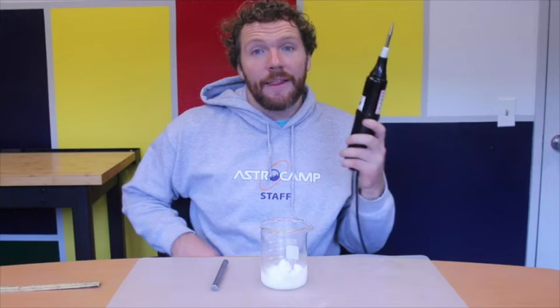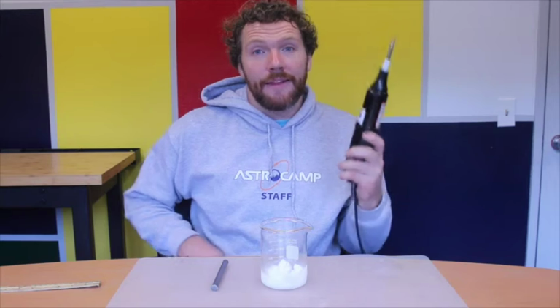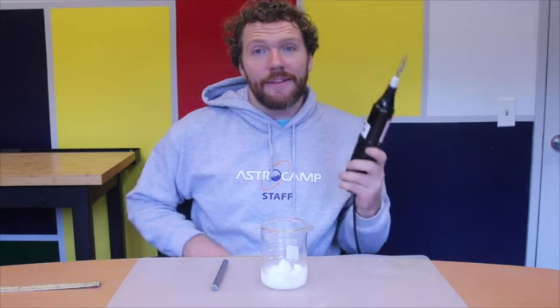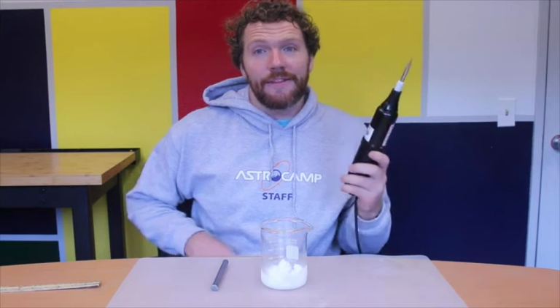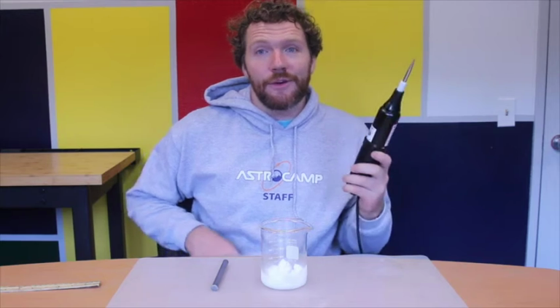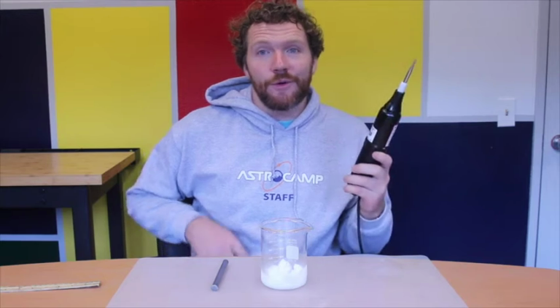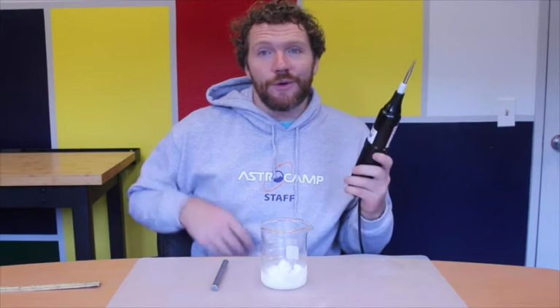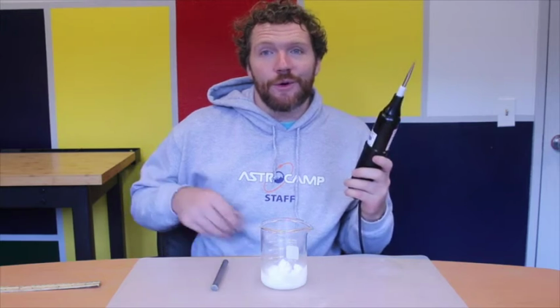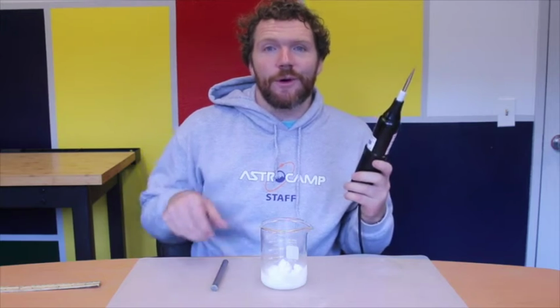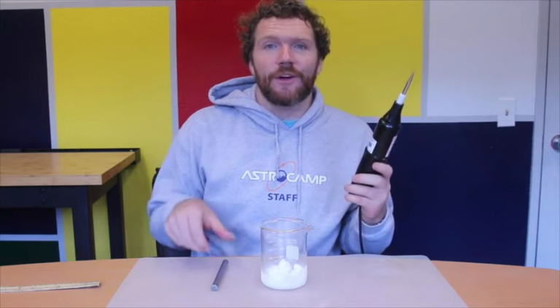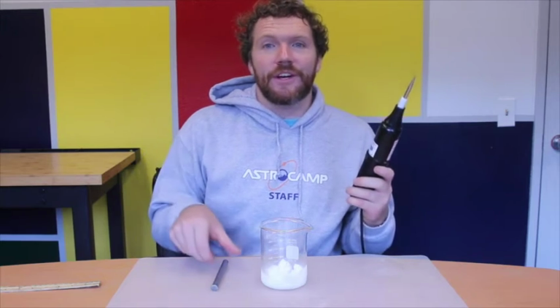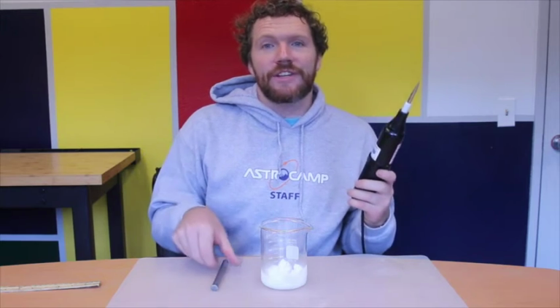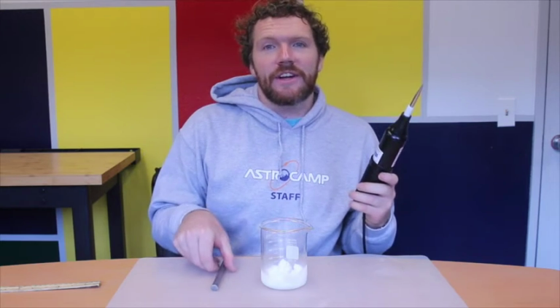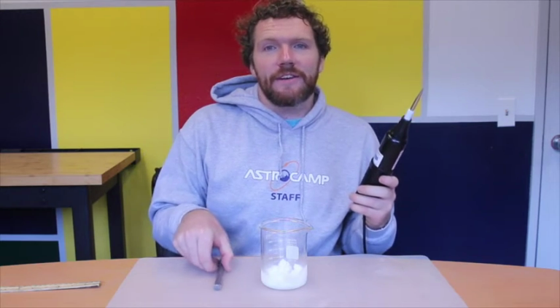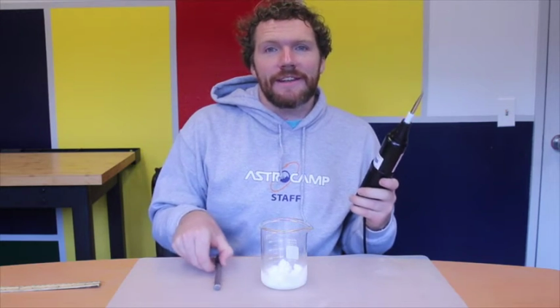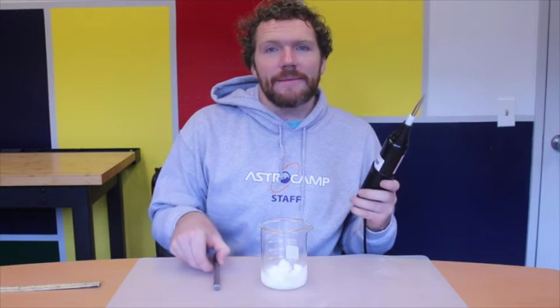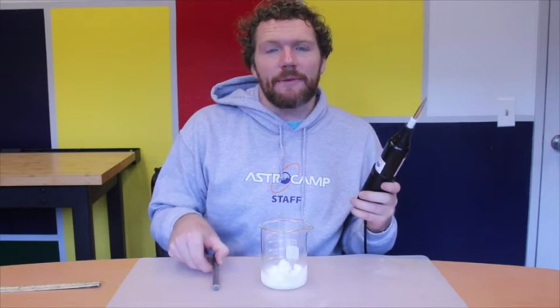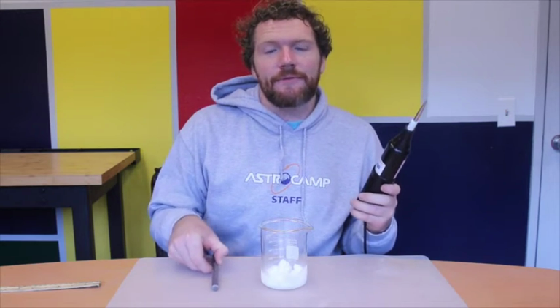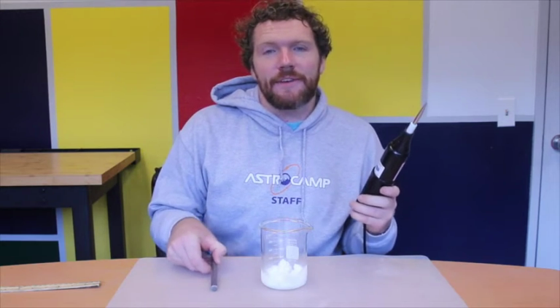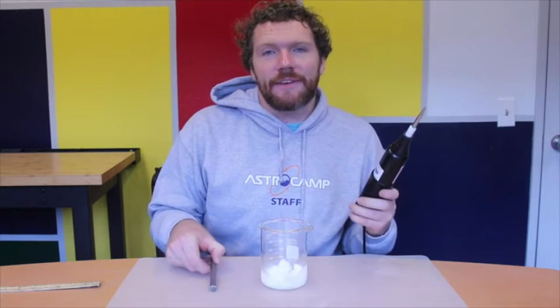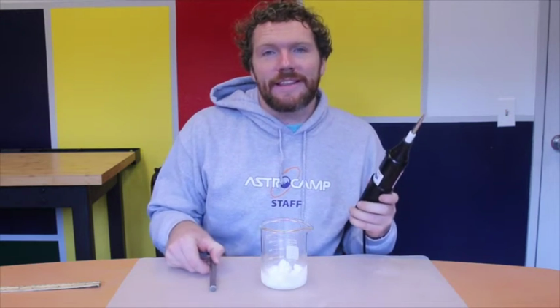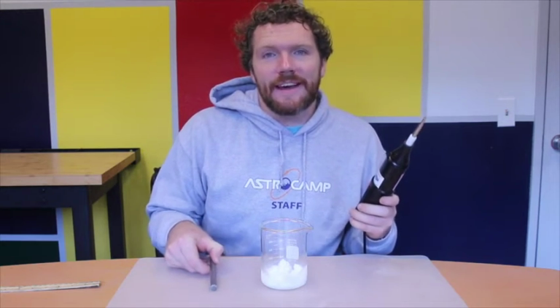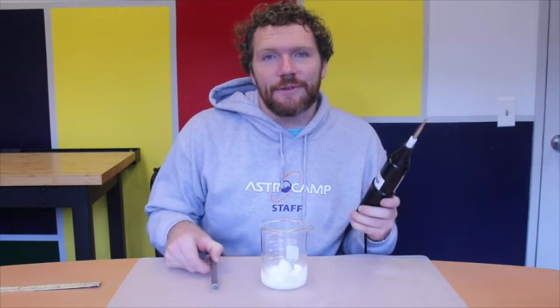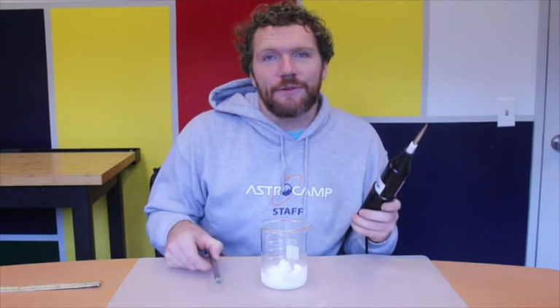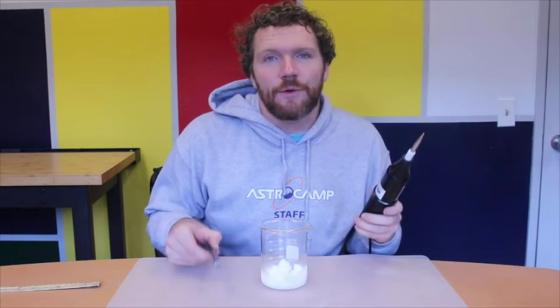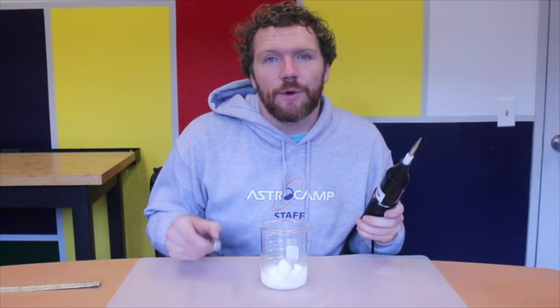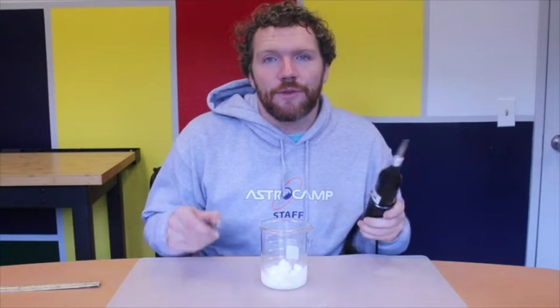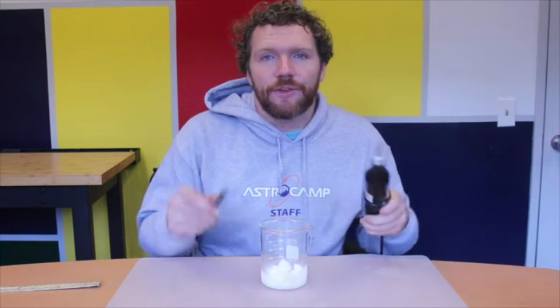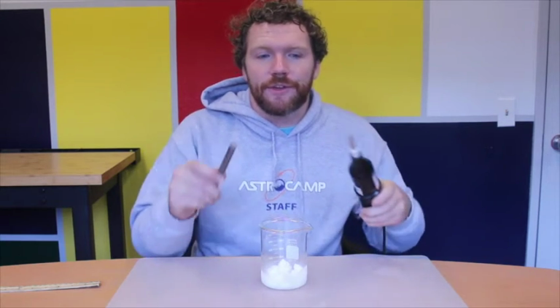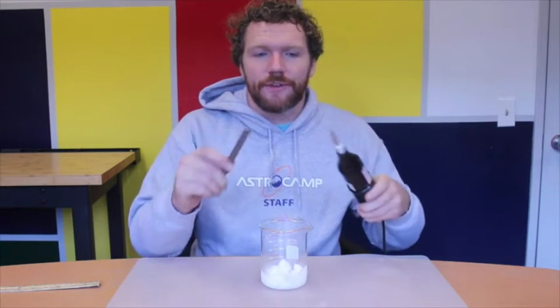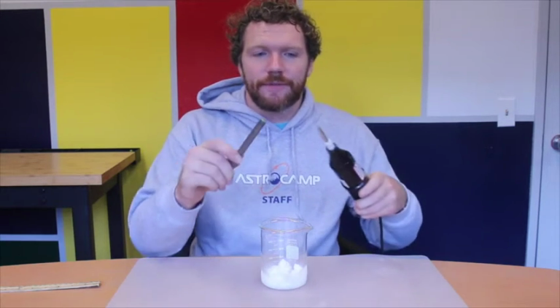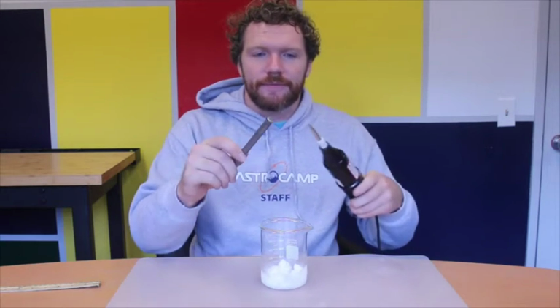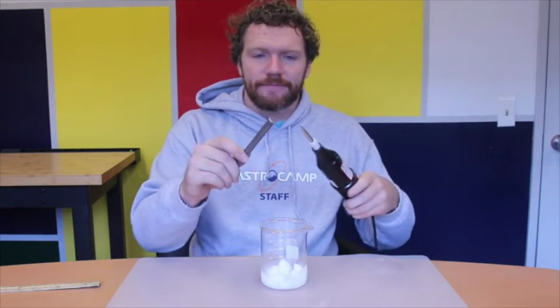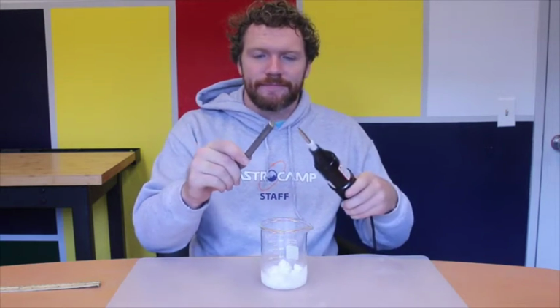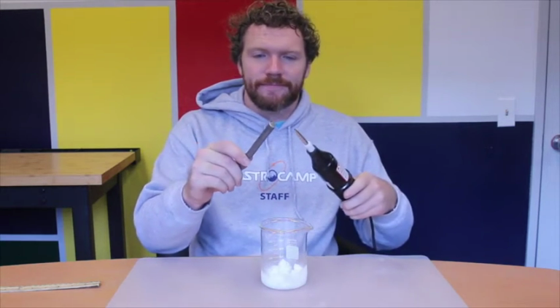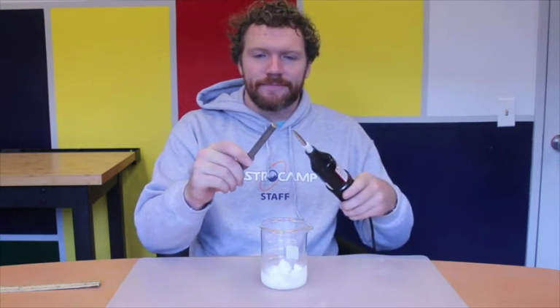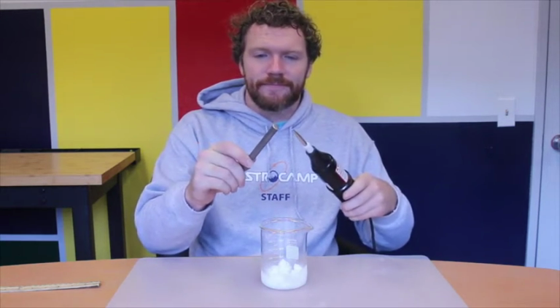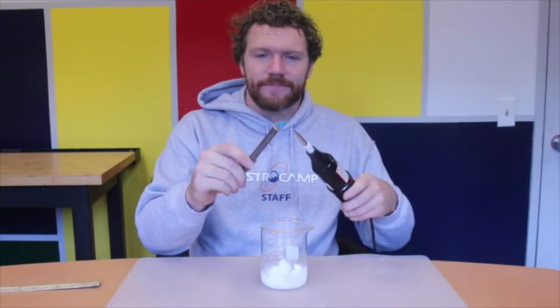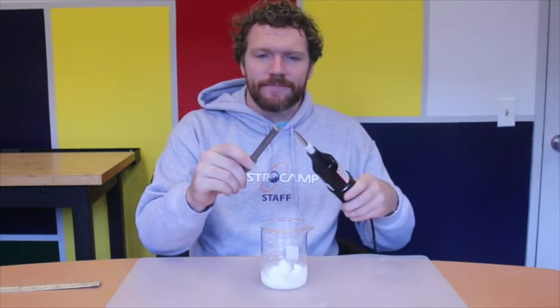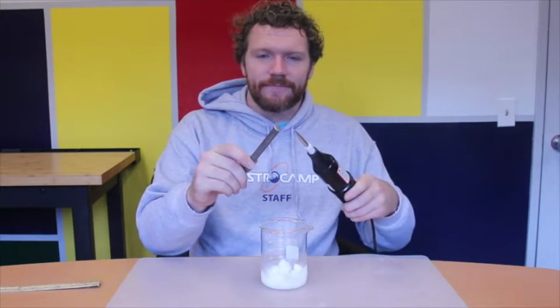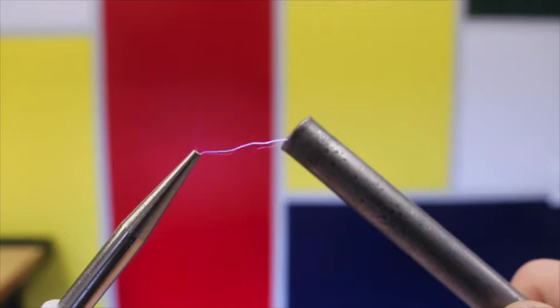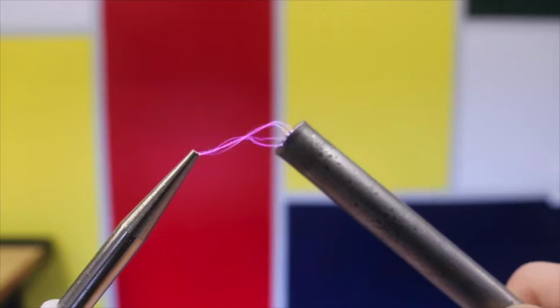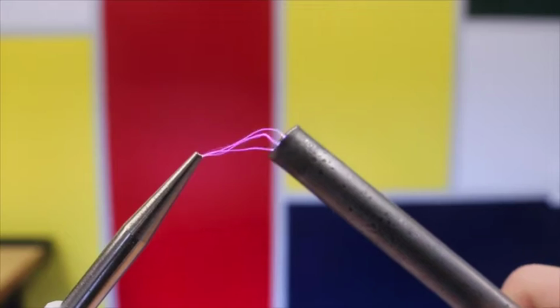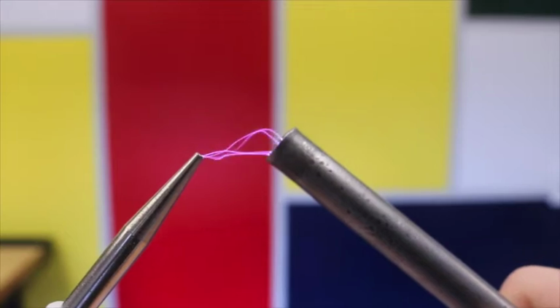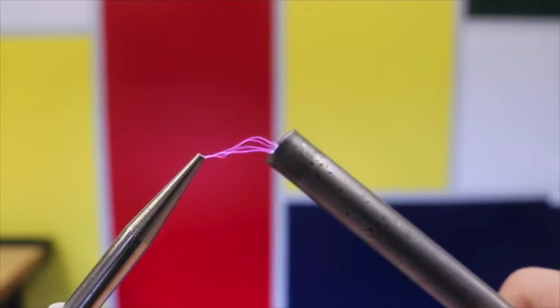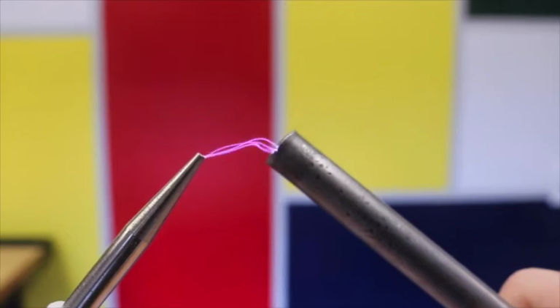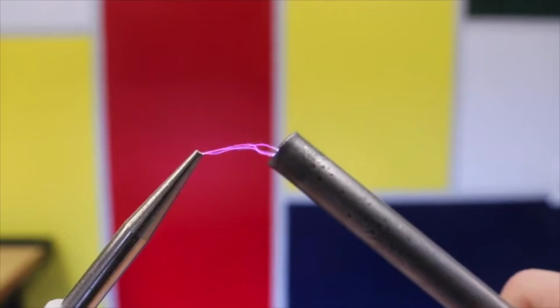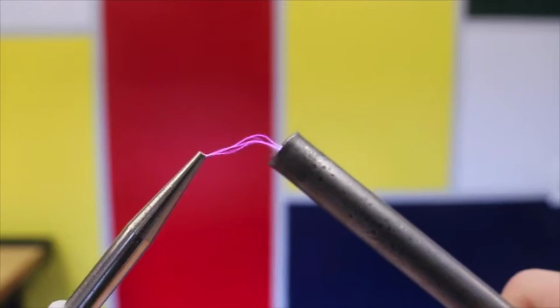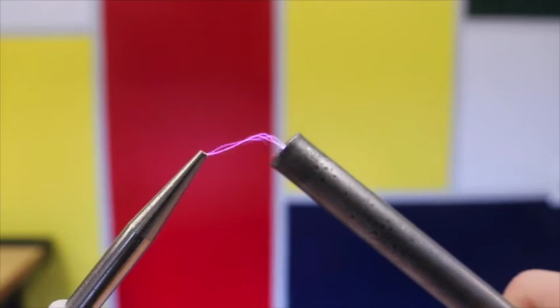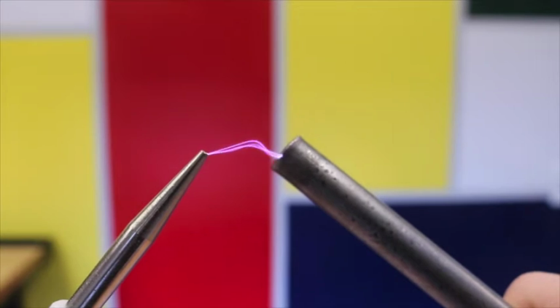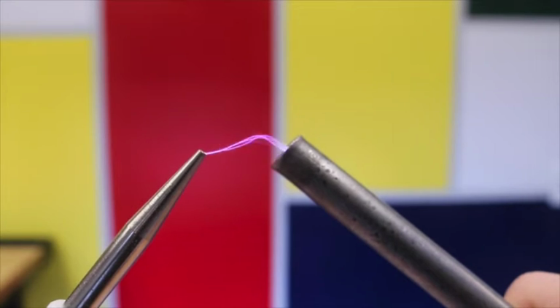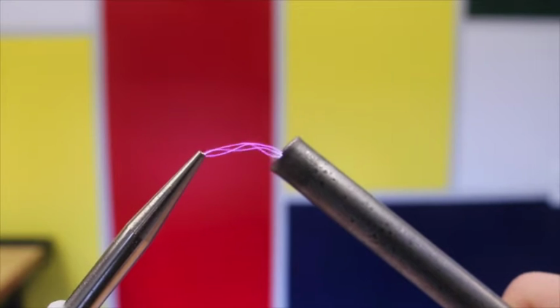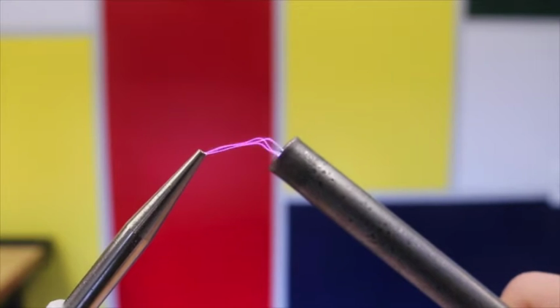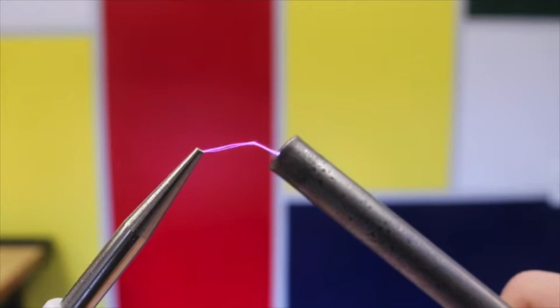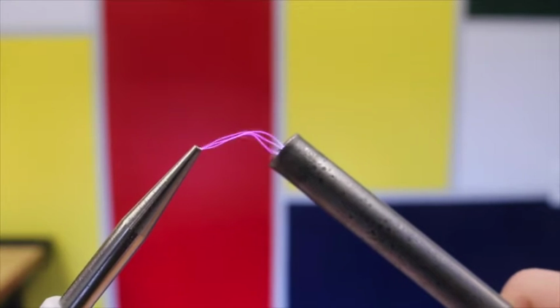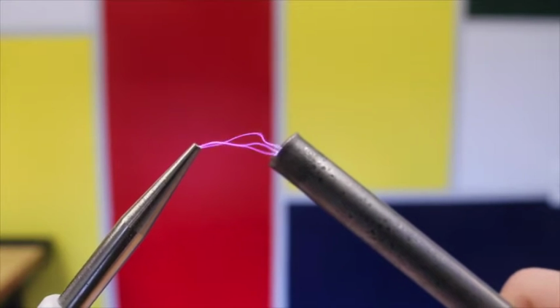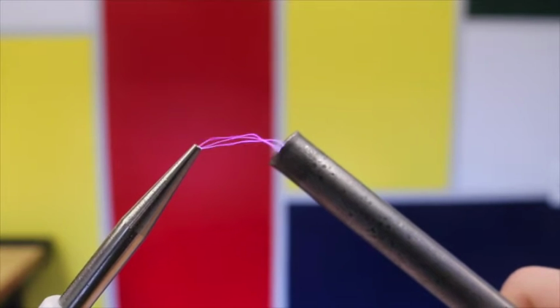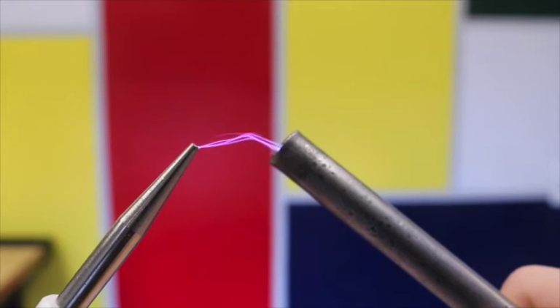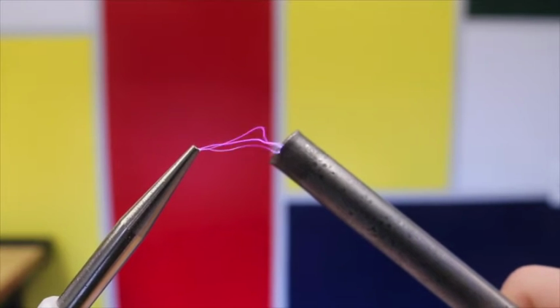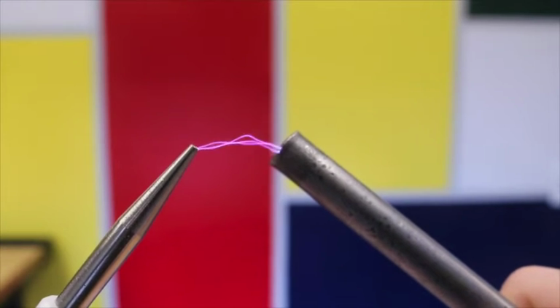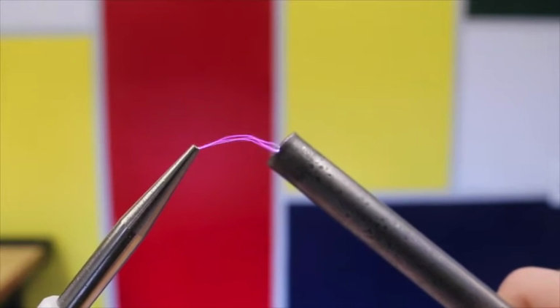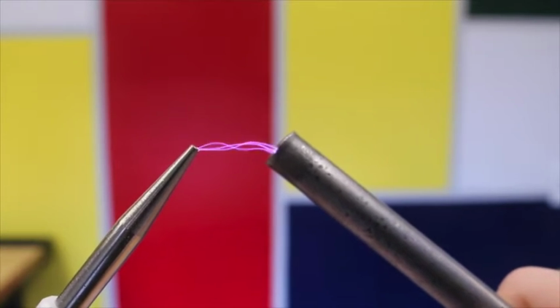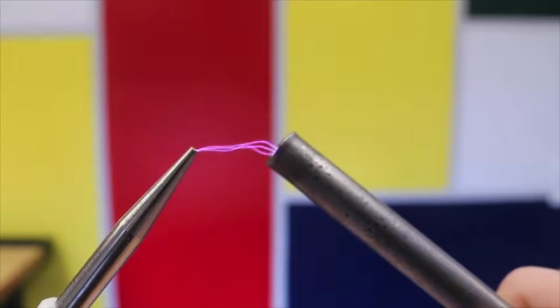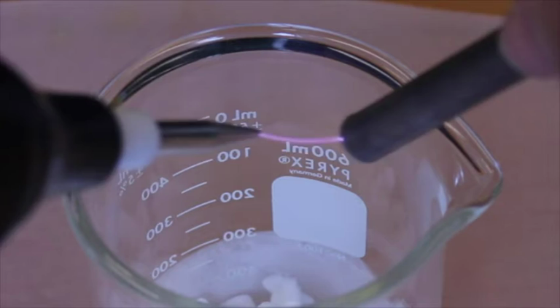This is the Oudin coil, and it generates about 50,000 volts. Notice the color of the lightning. Now check this out.